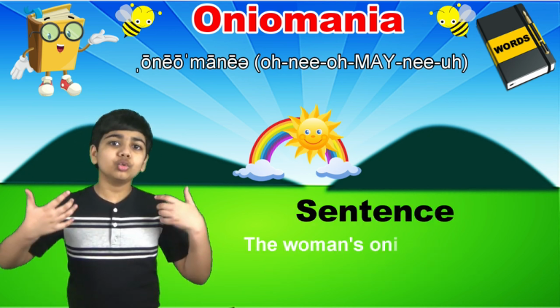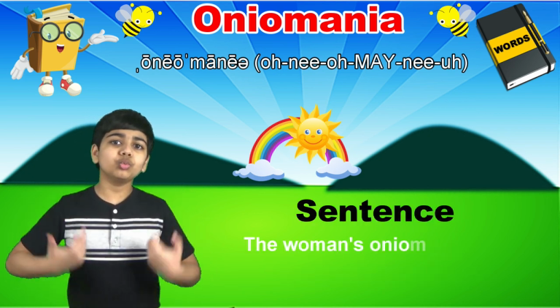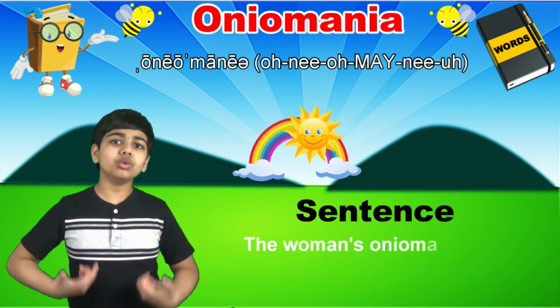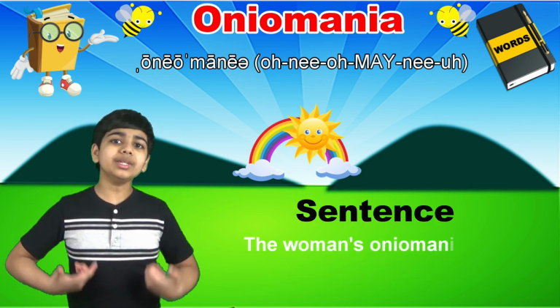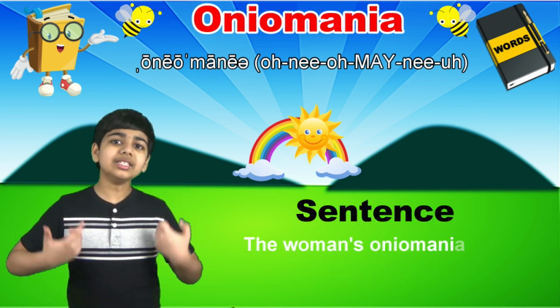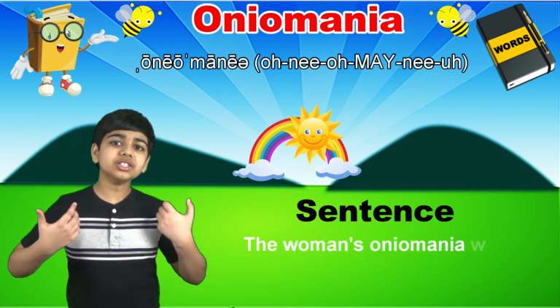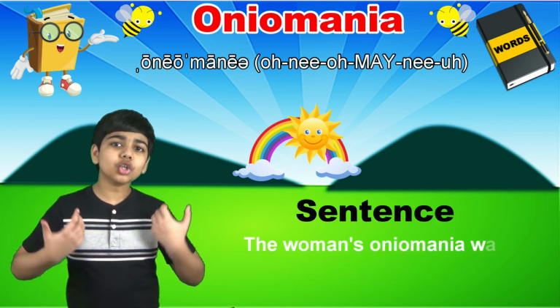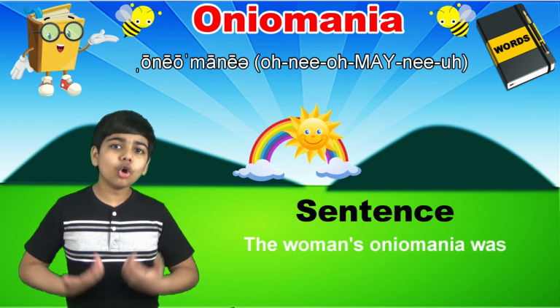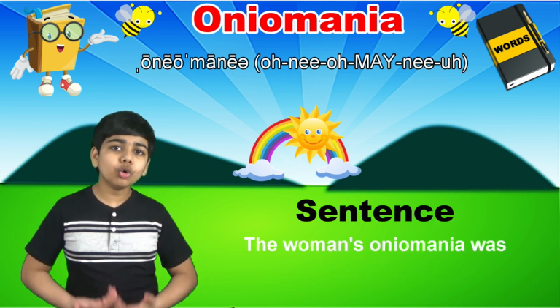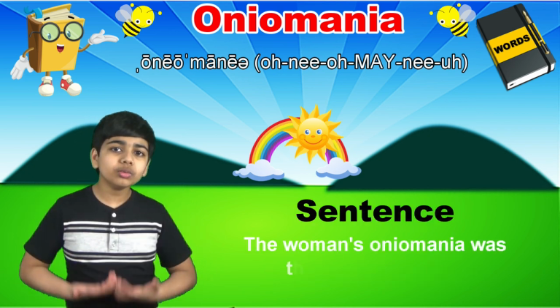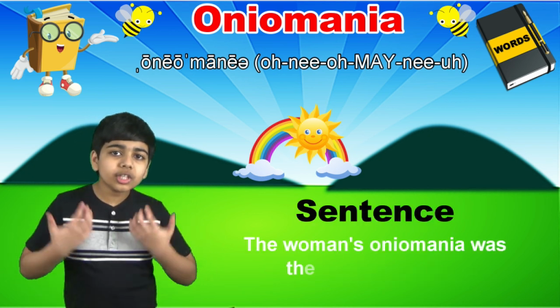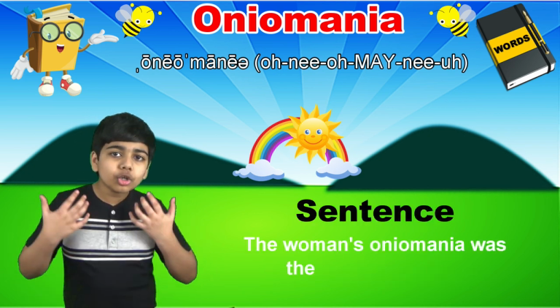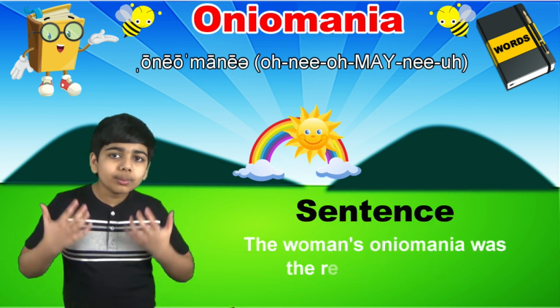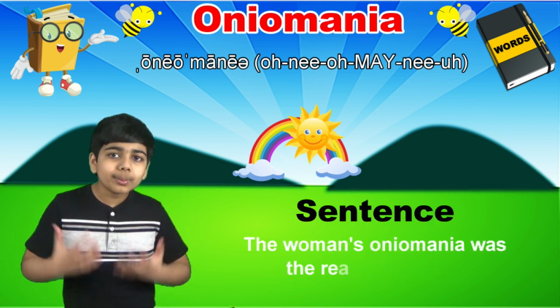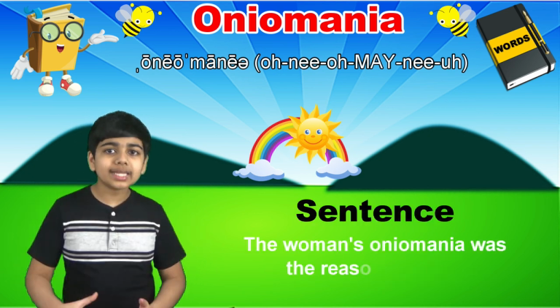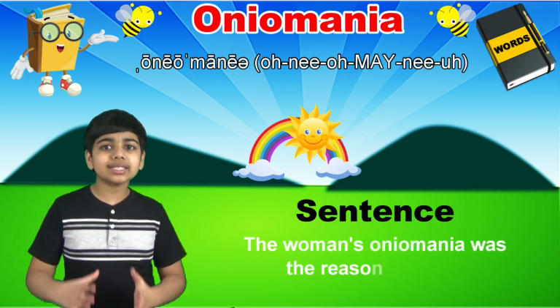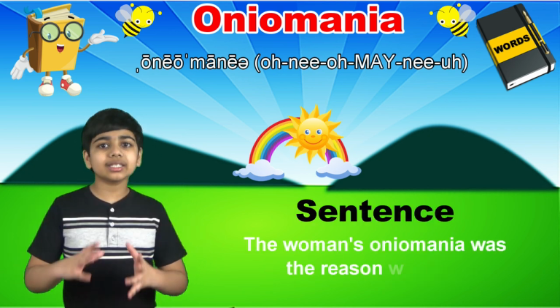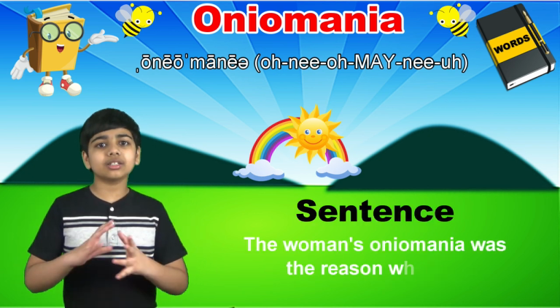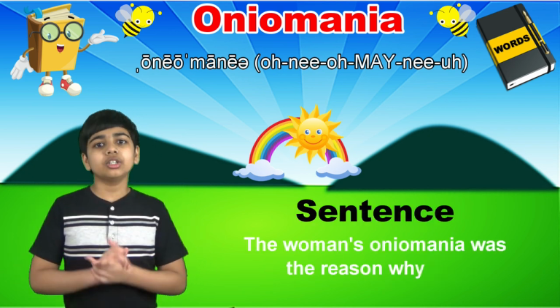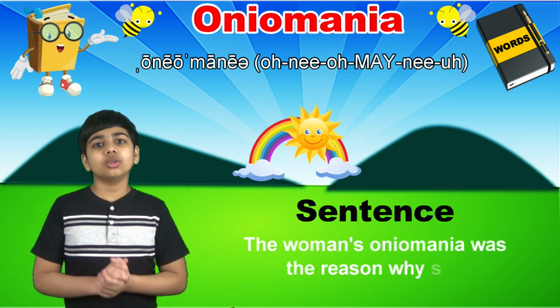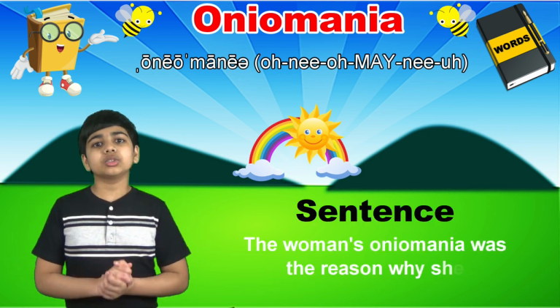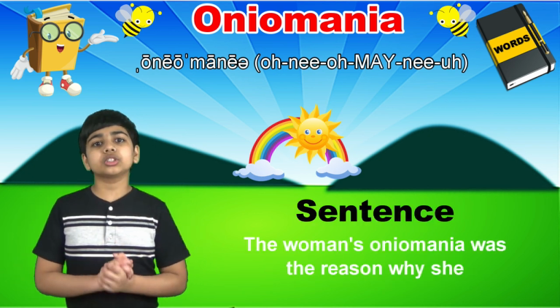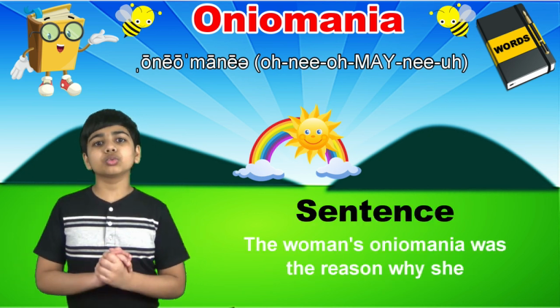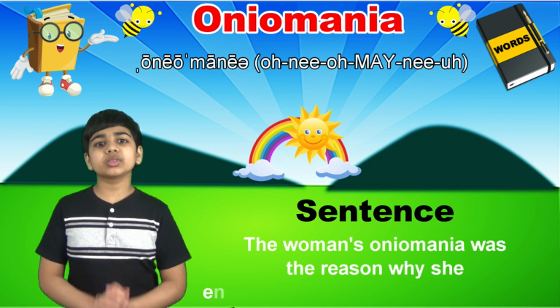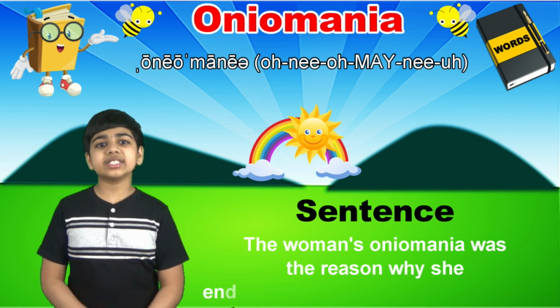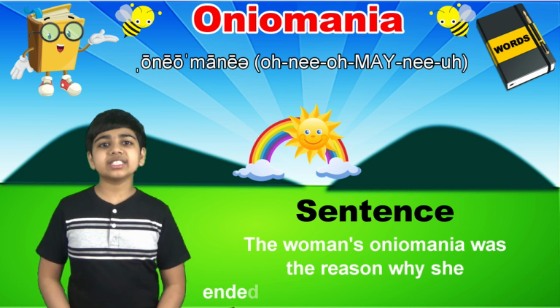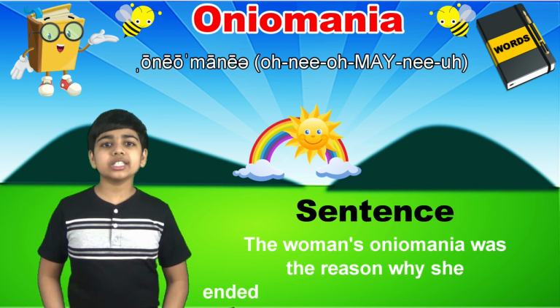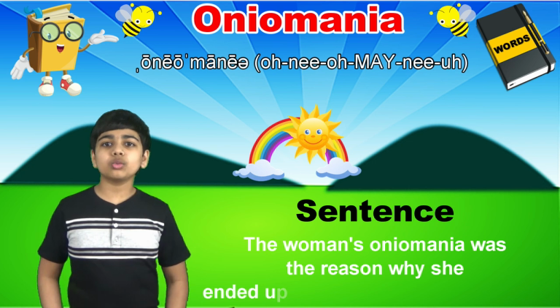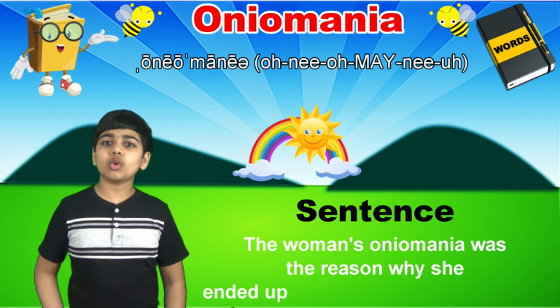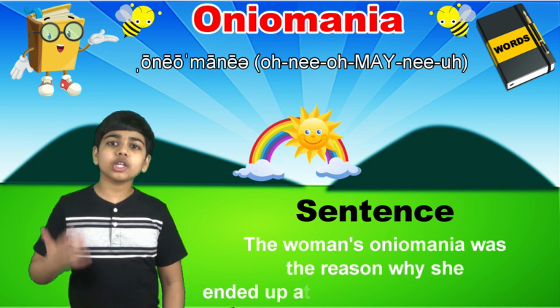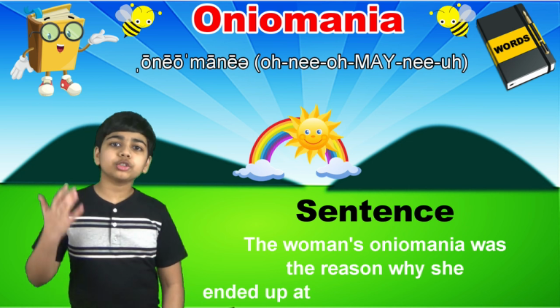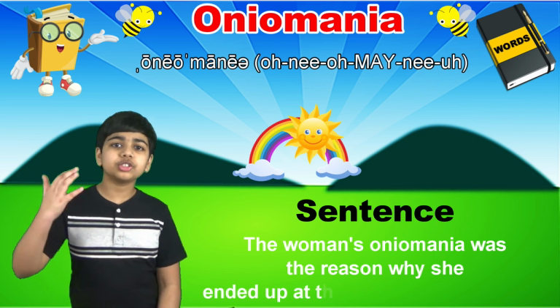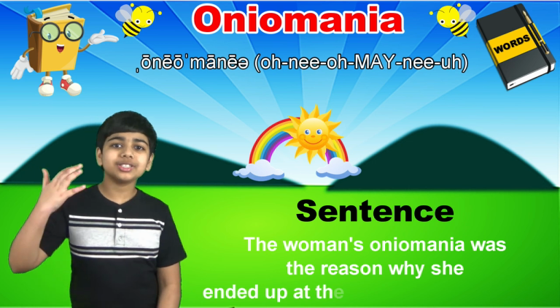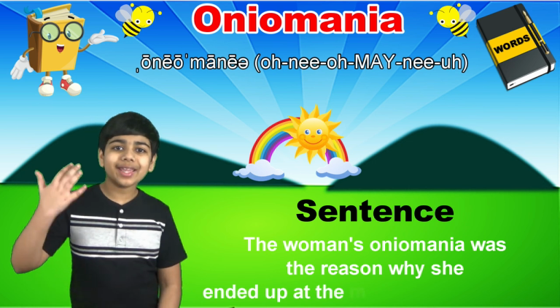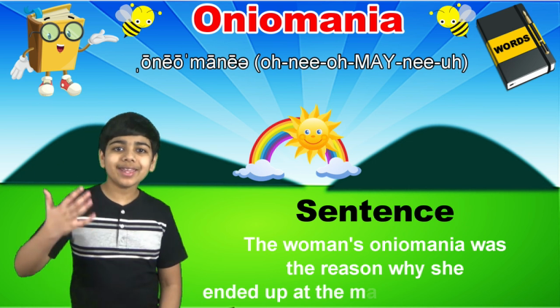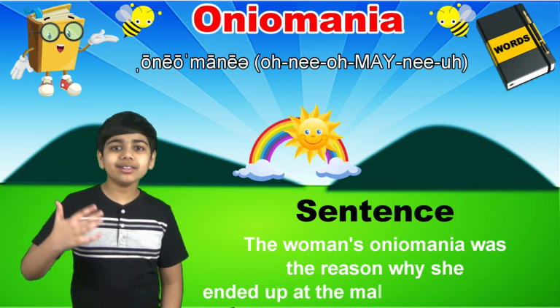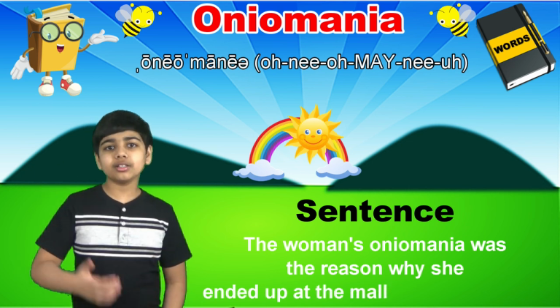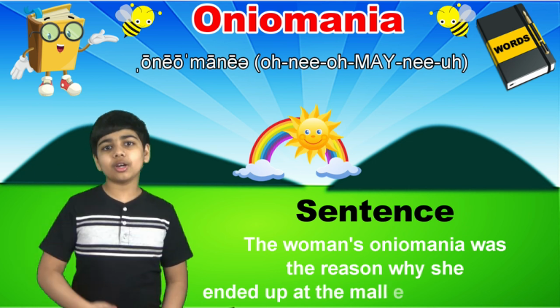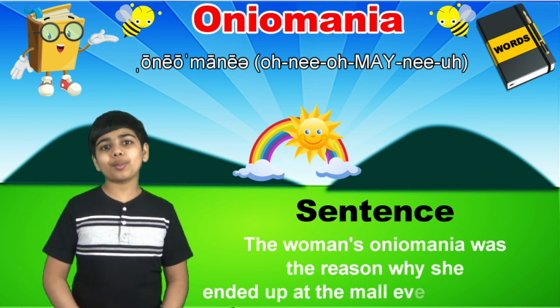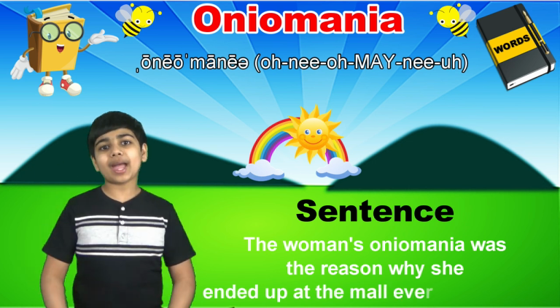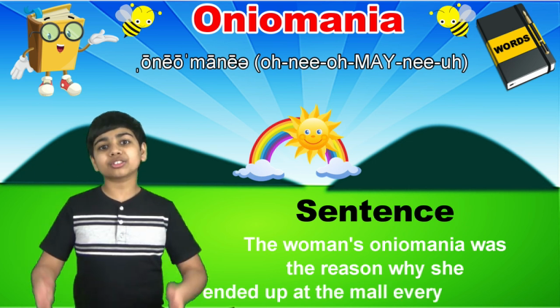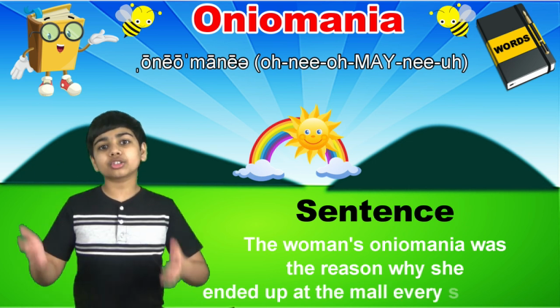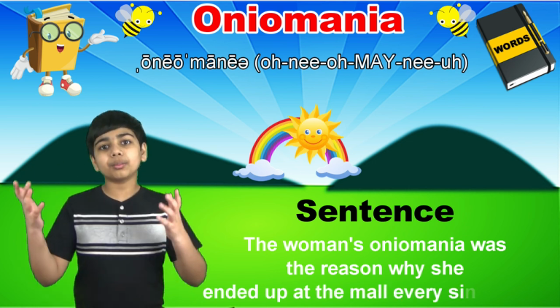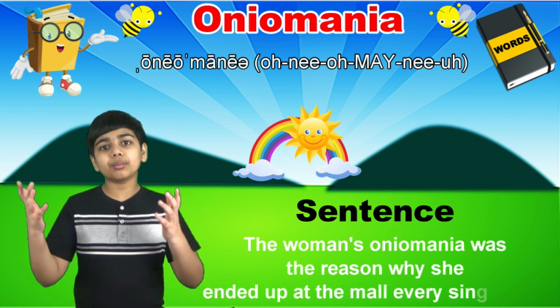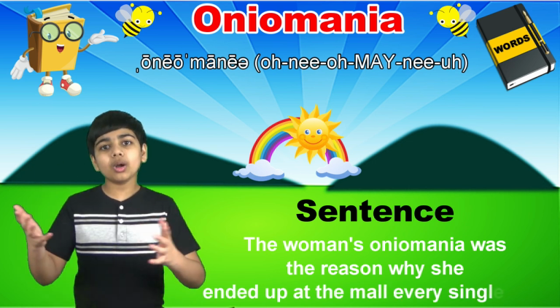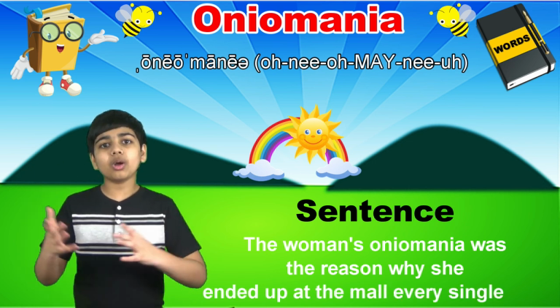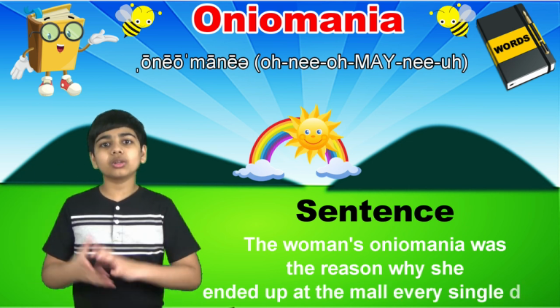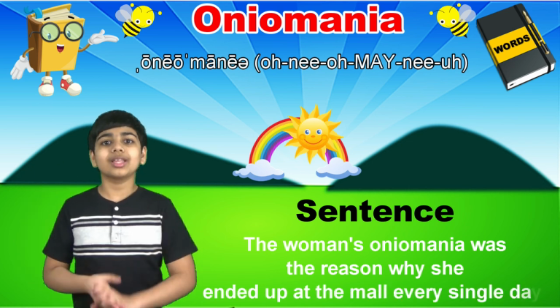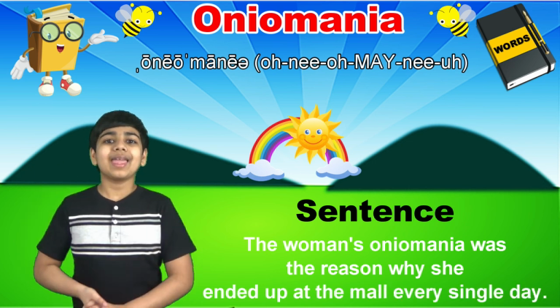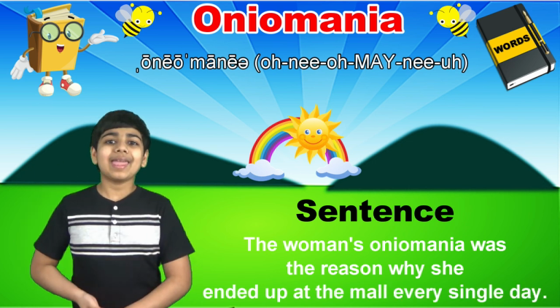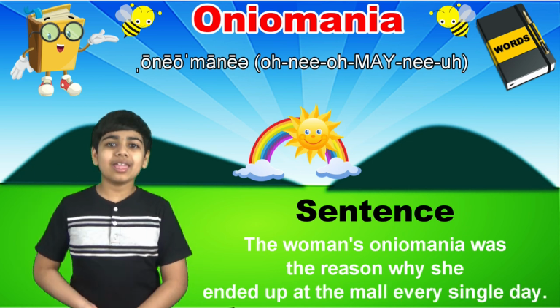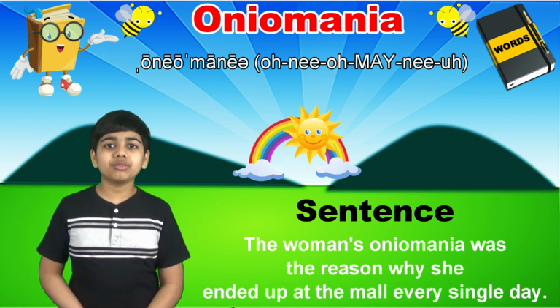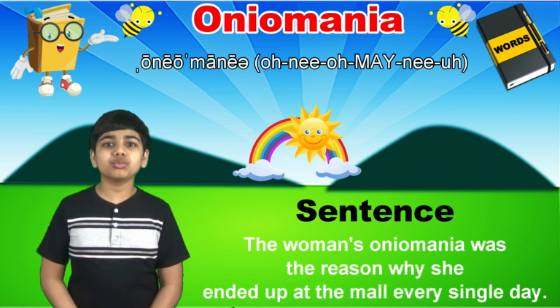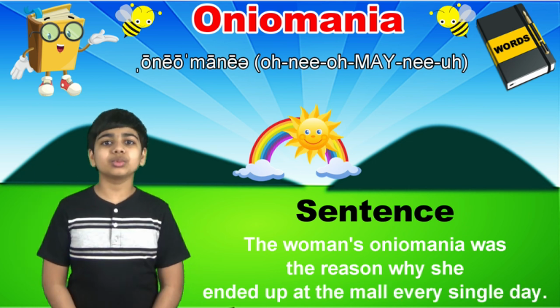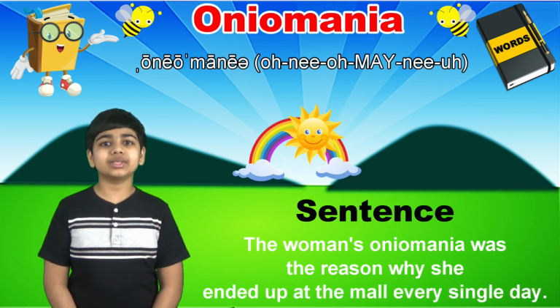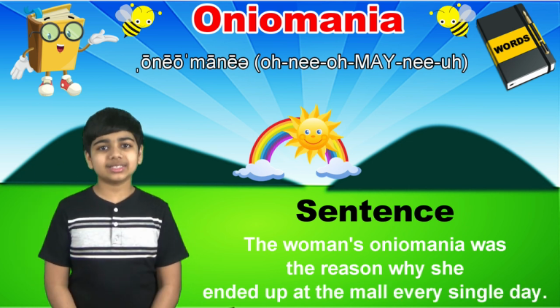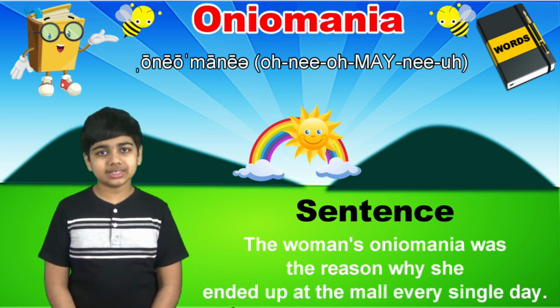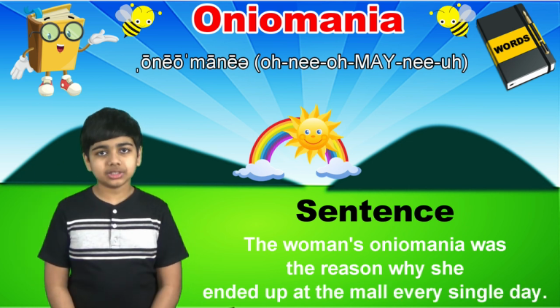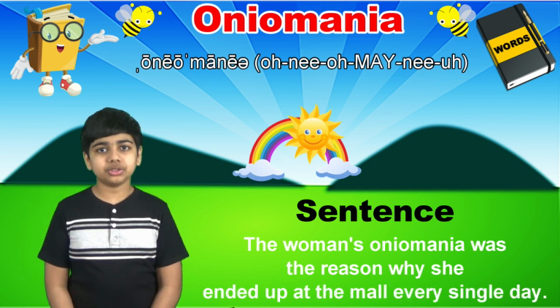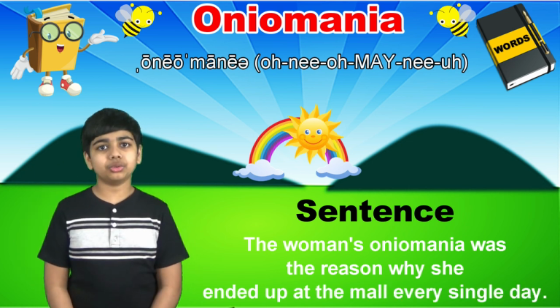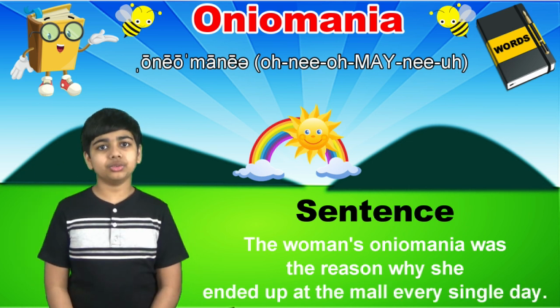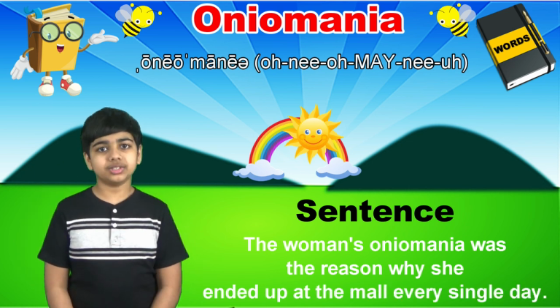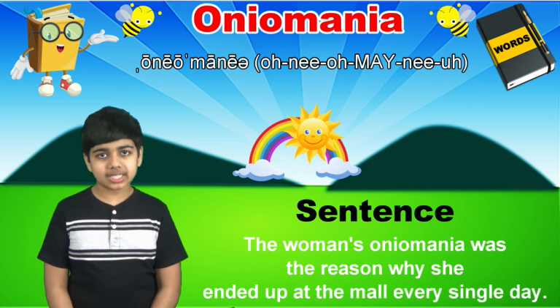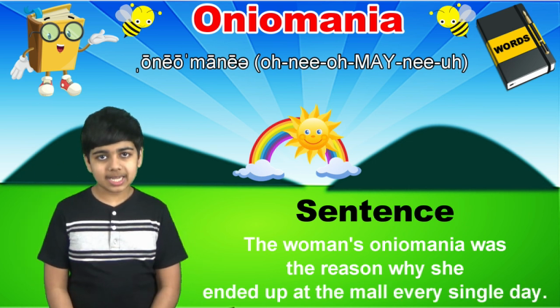As in, the woman's oniomania was the reason why she ended up at the mall every single day.